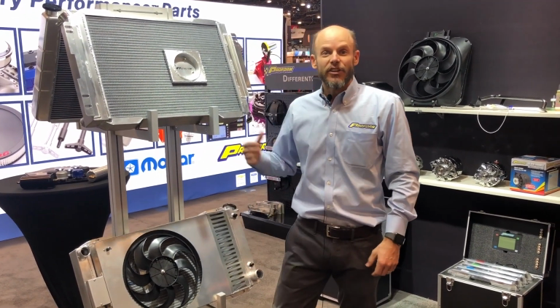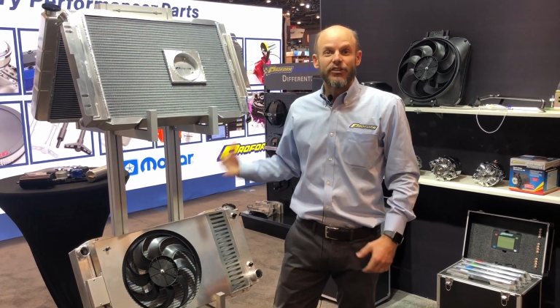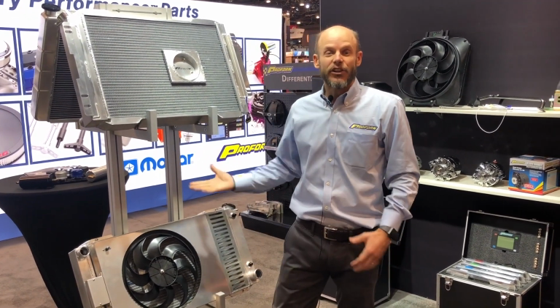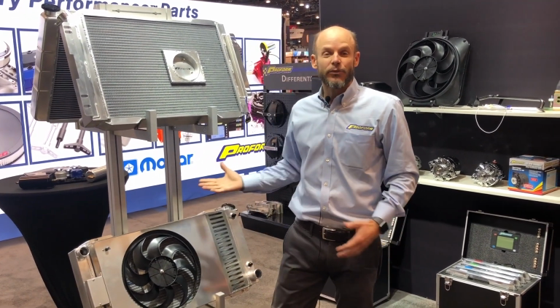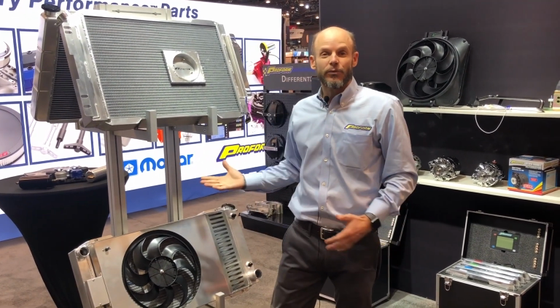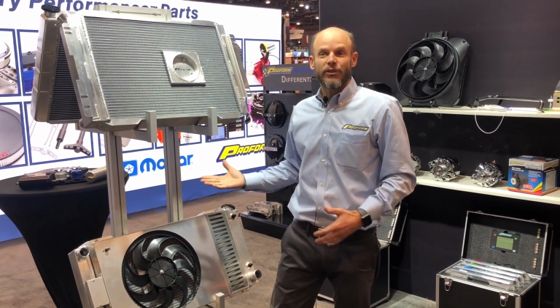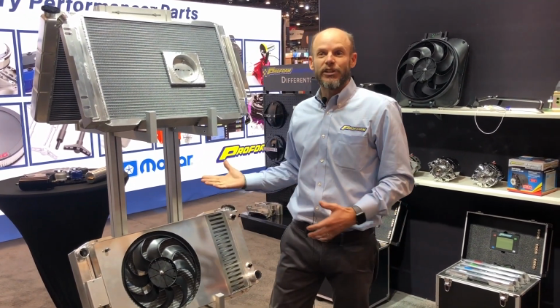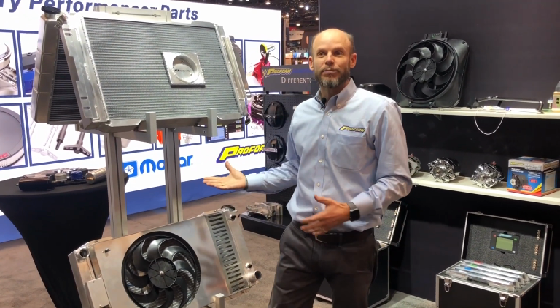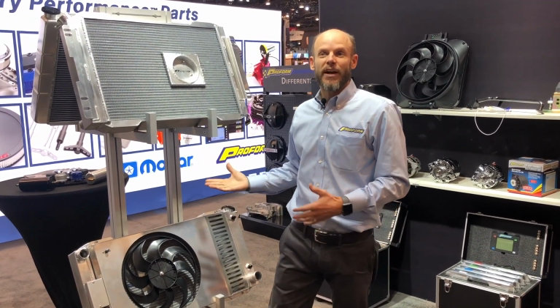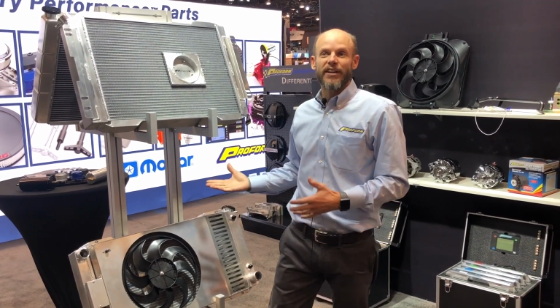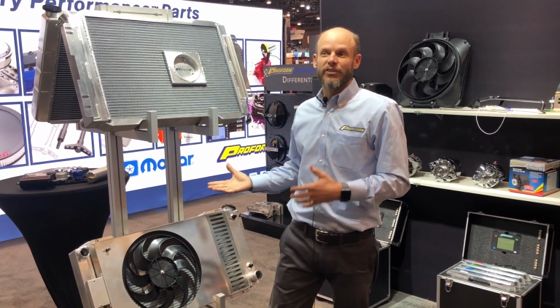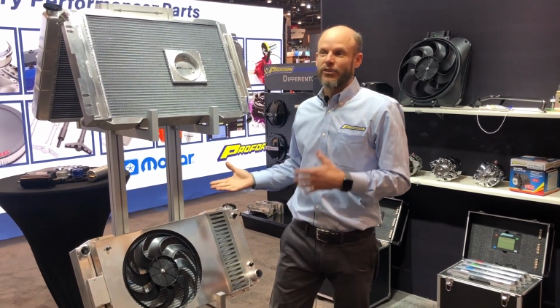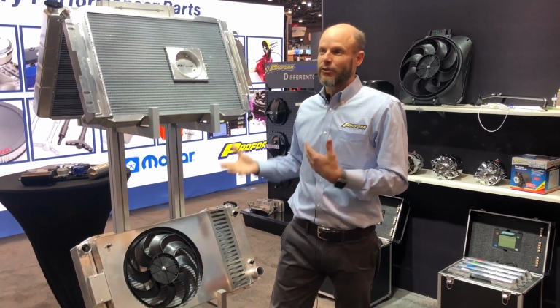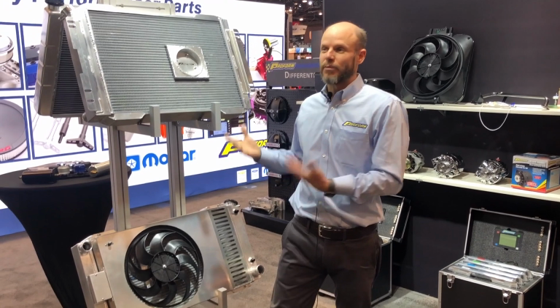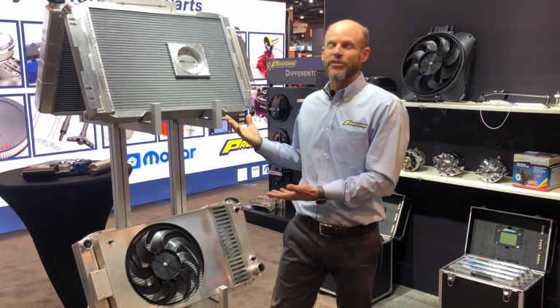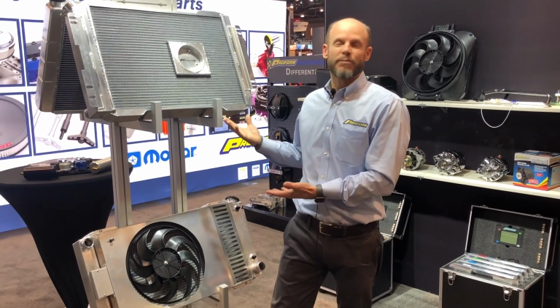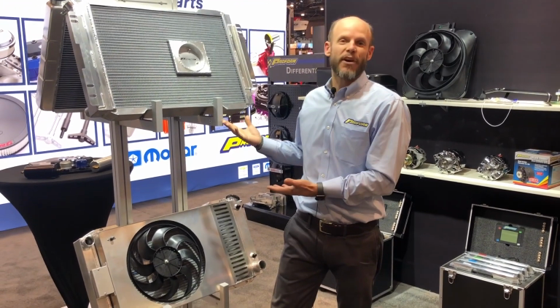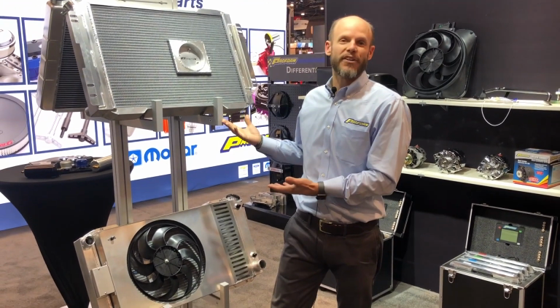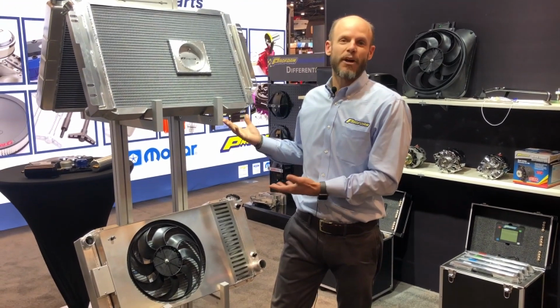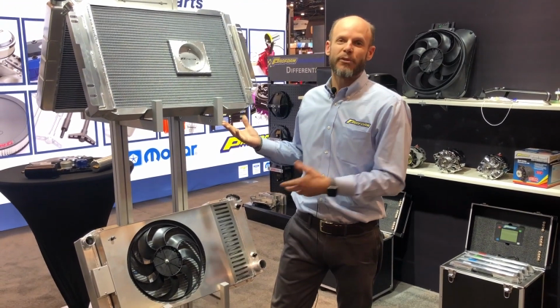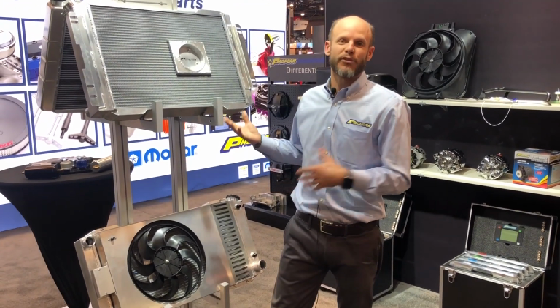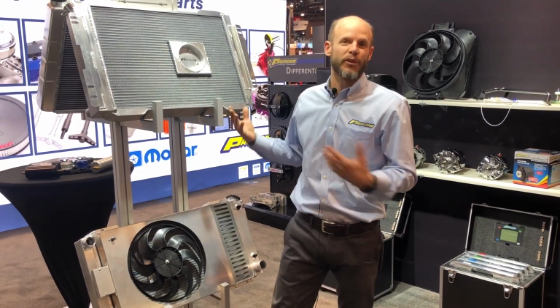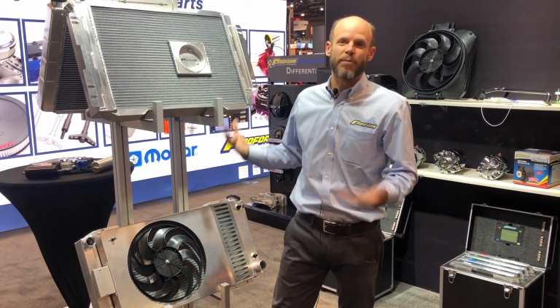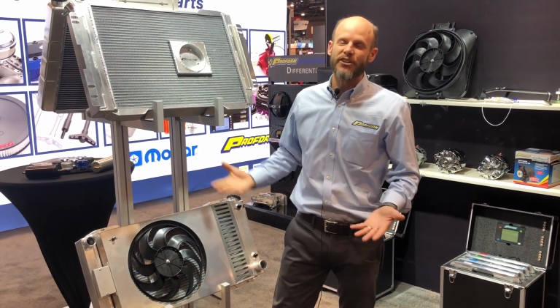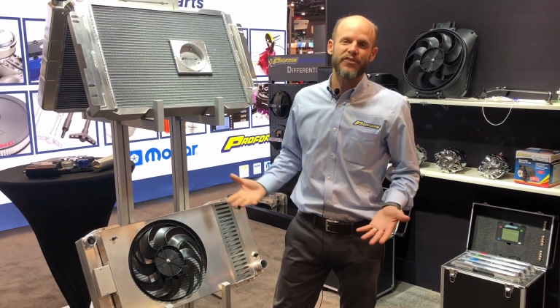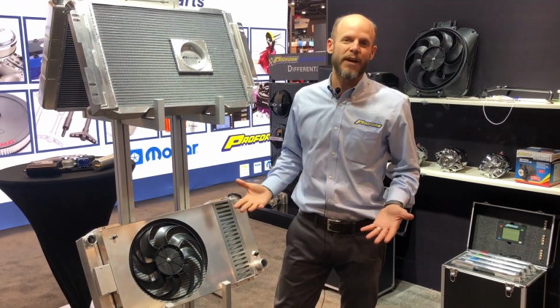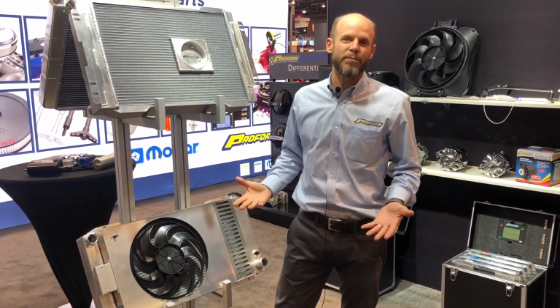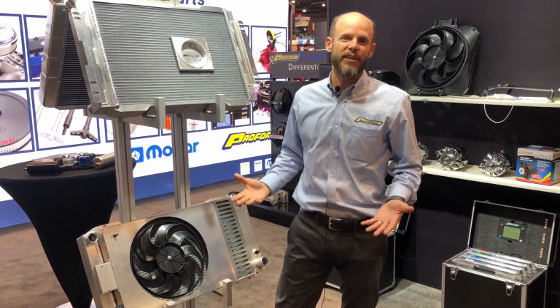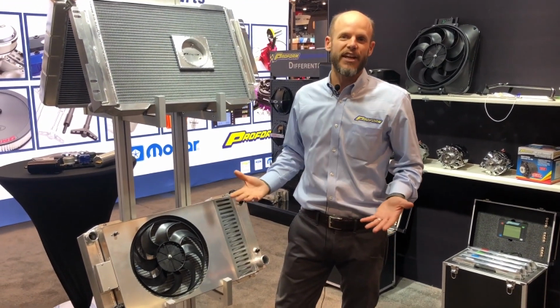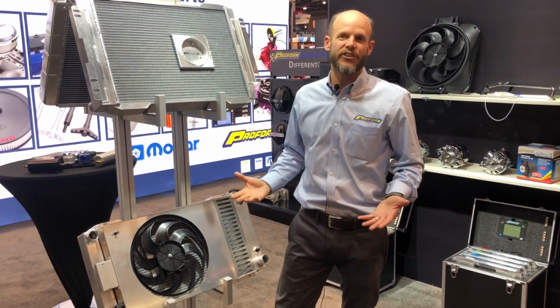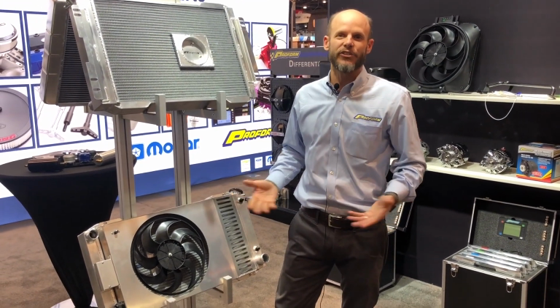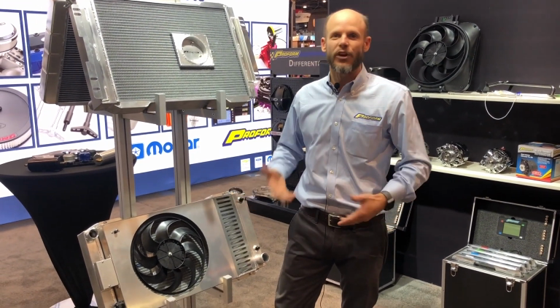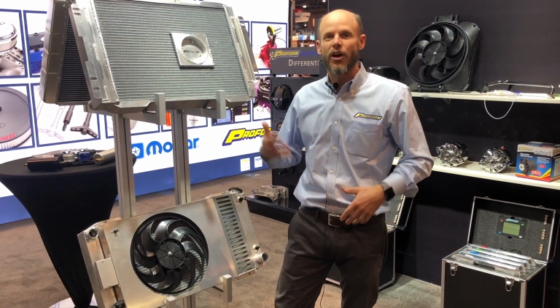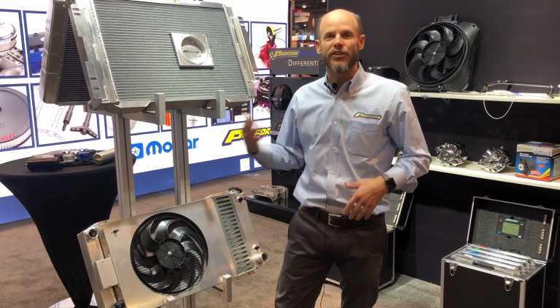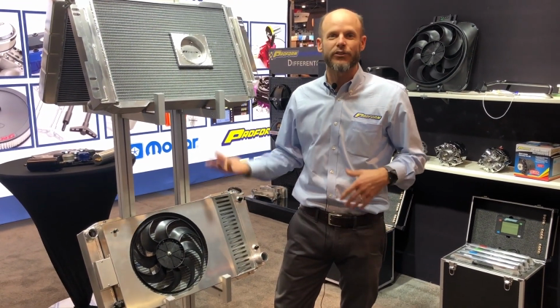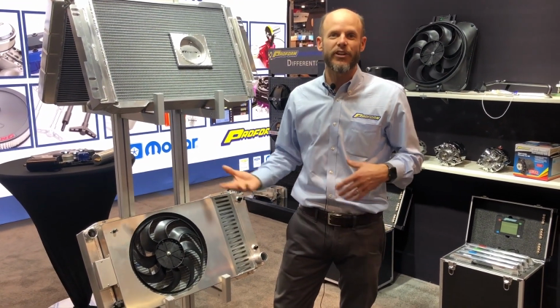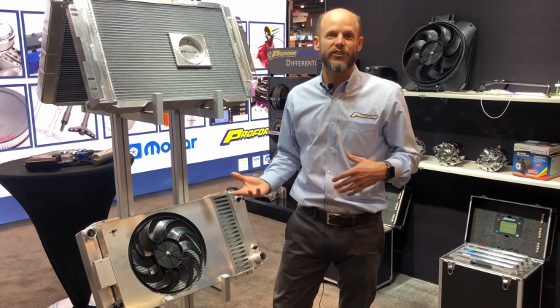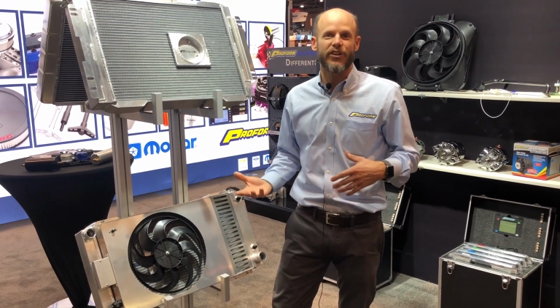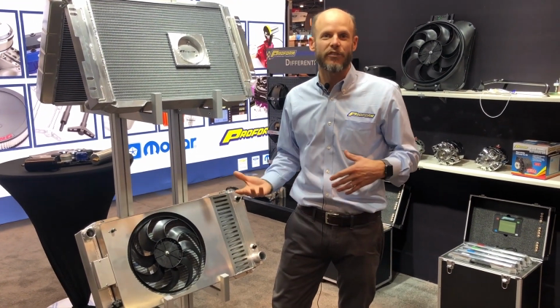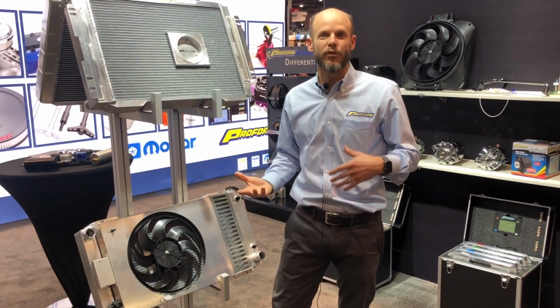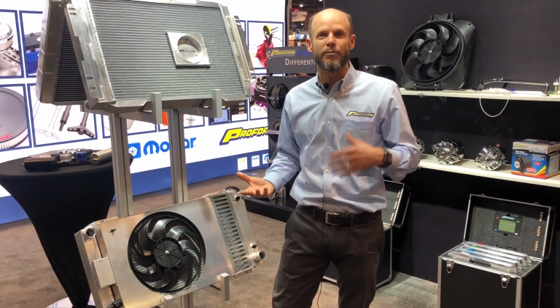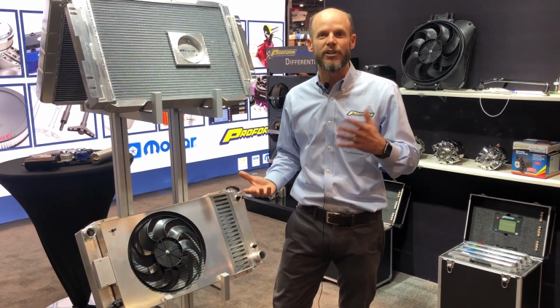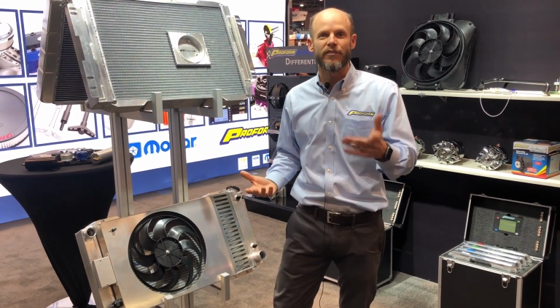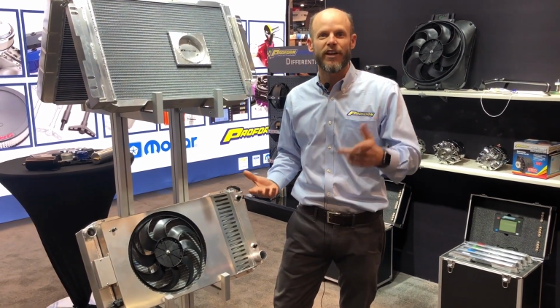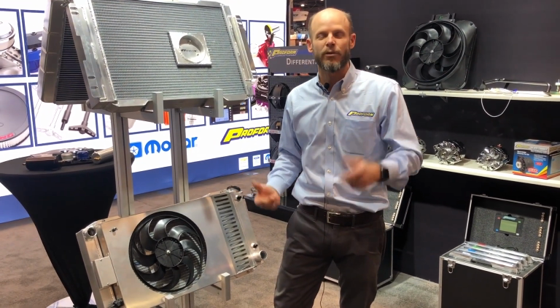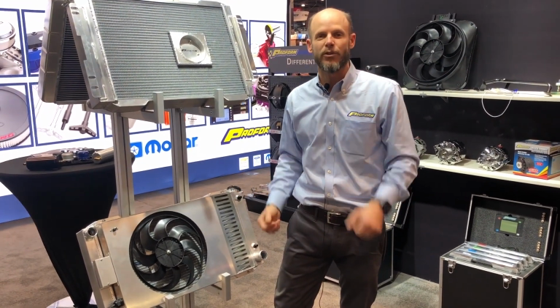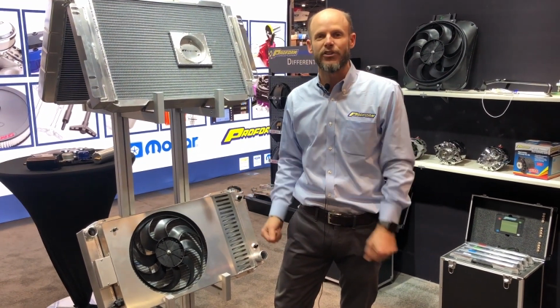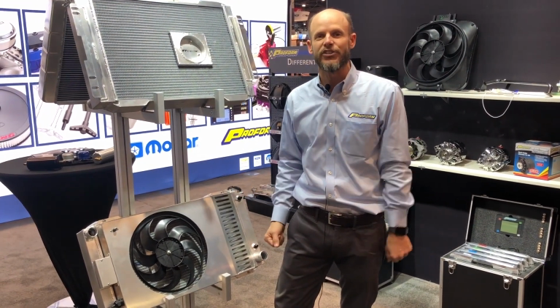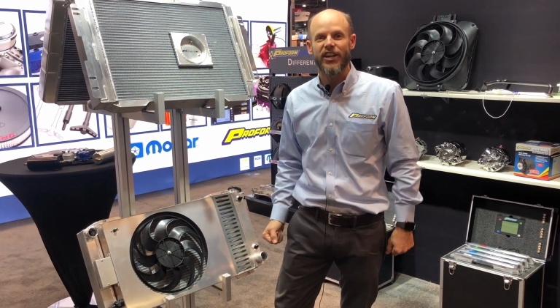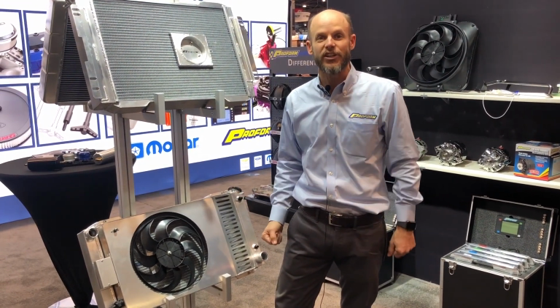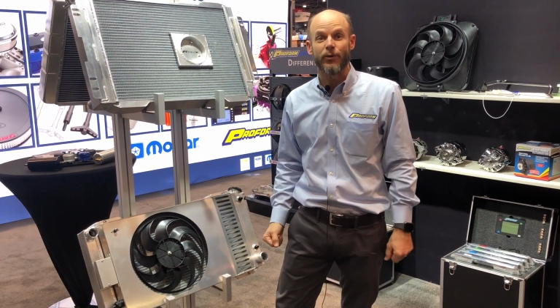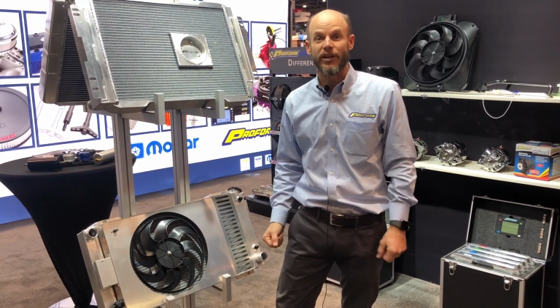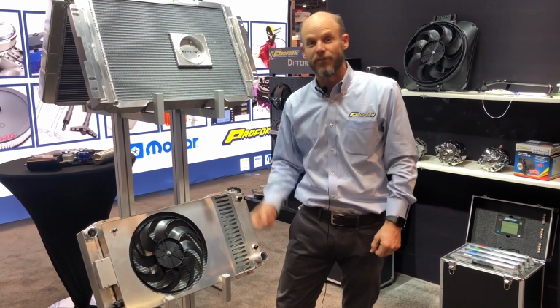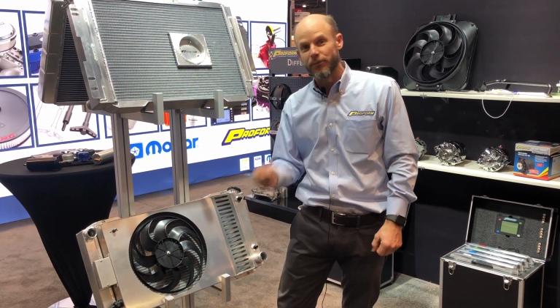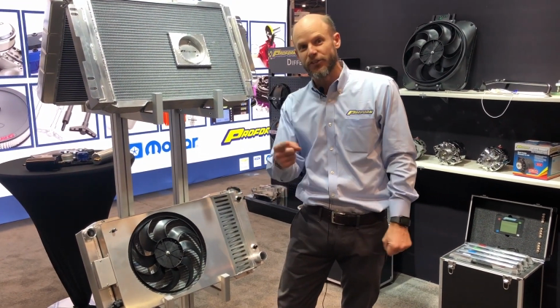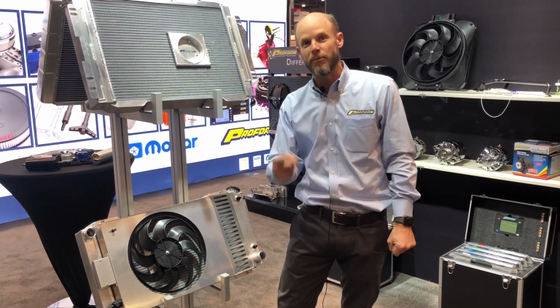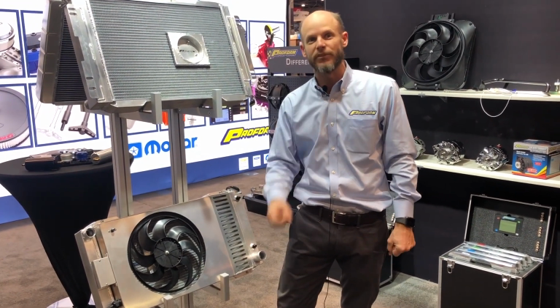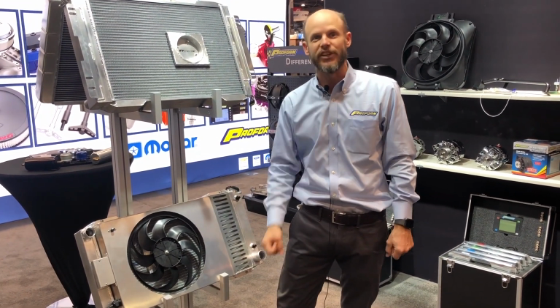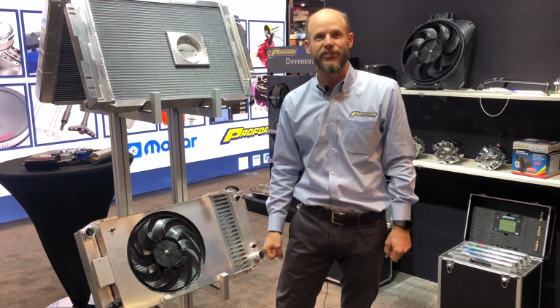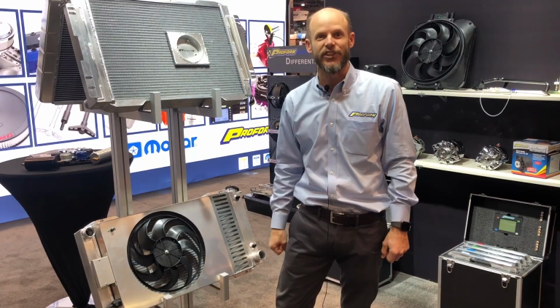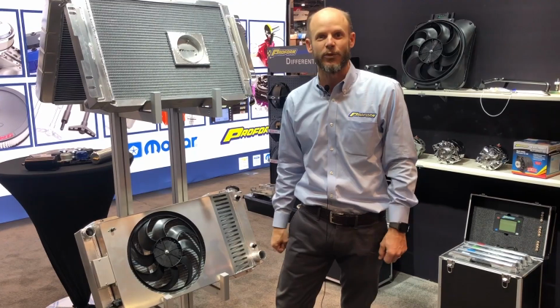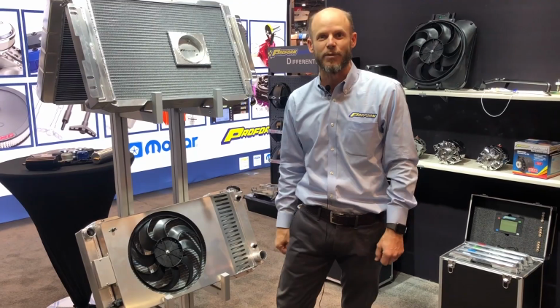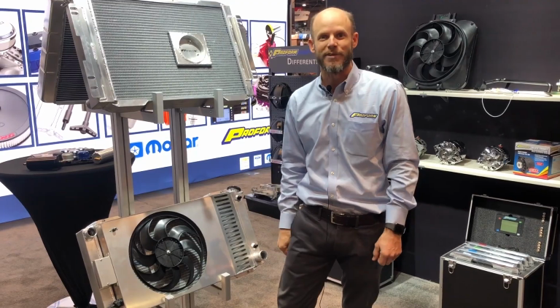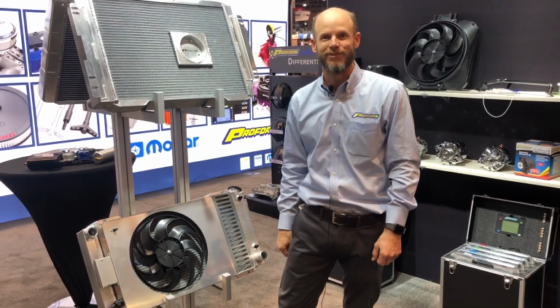These products — there's a bunch of part numbers for a bunch of applications. All this great stuff will be available in January from Summit Racing Equipment.